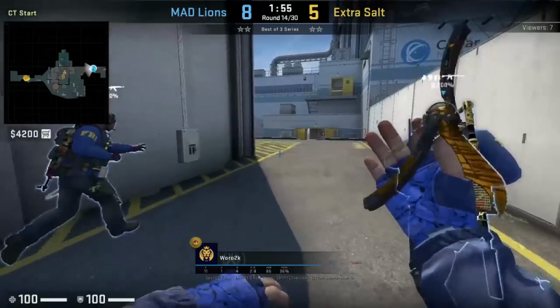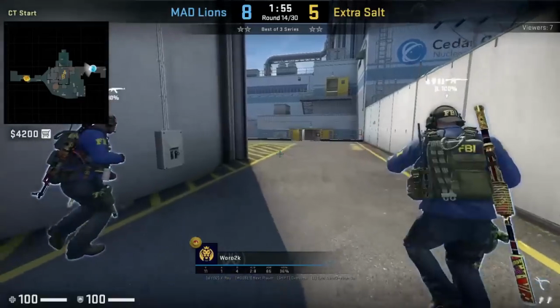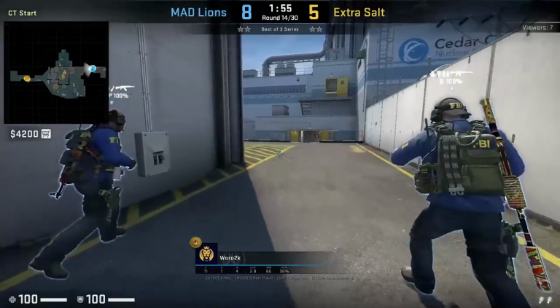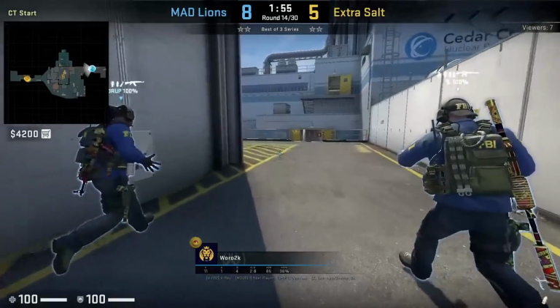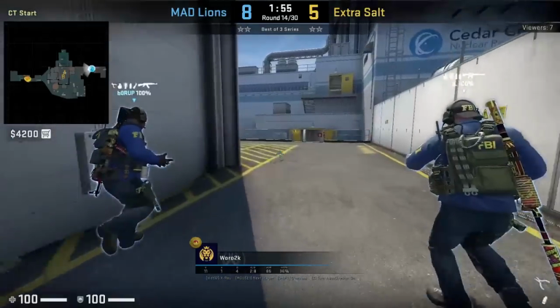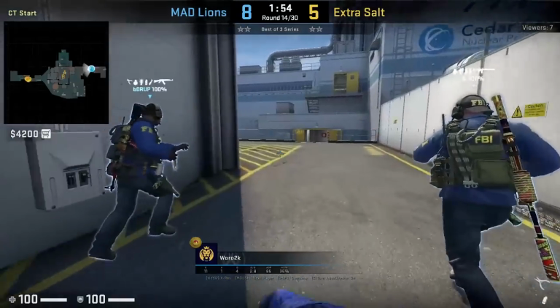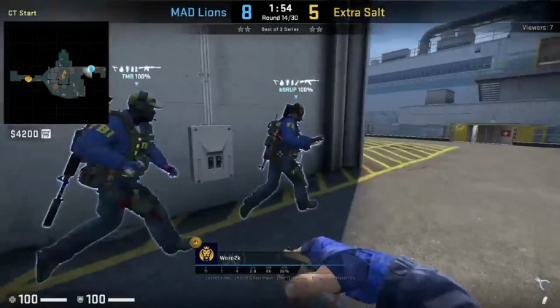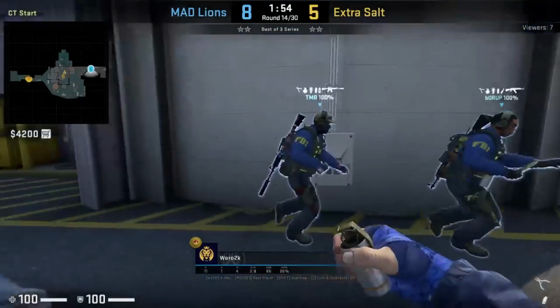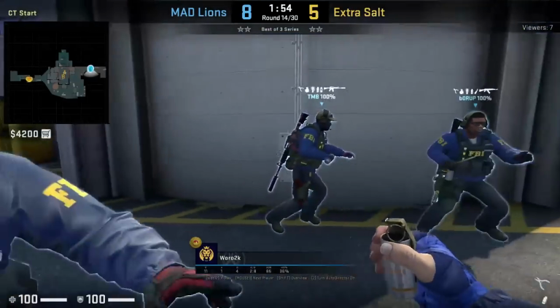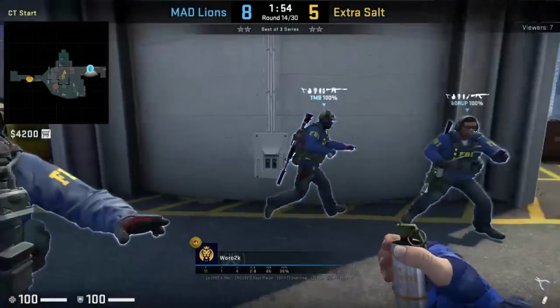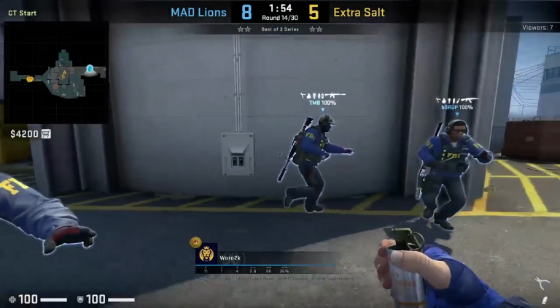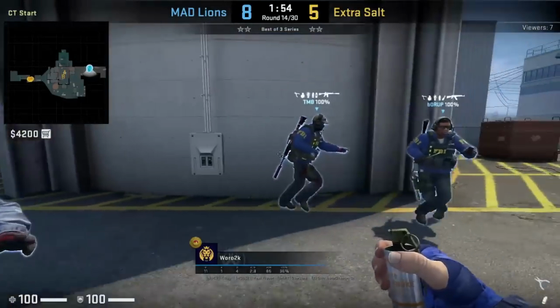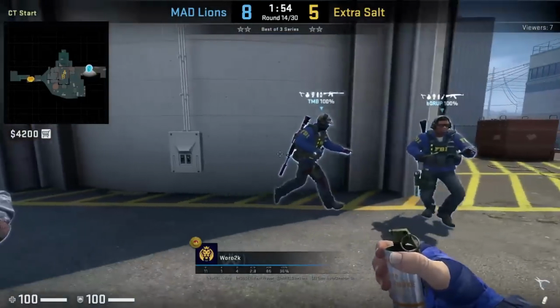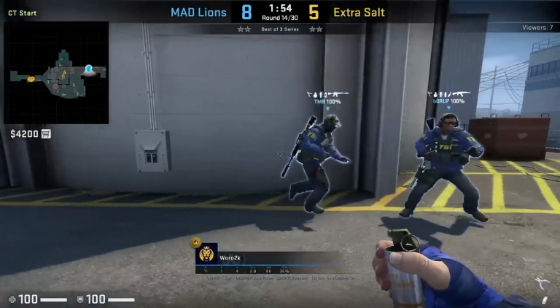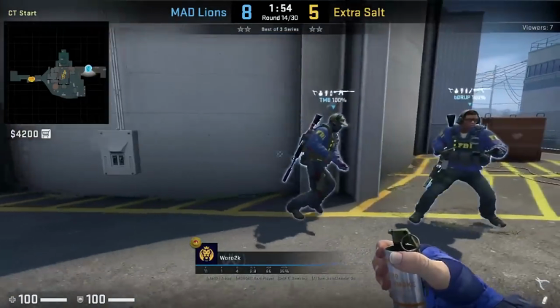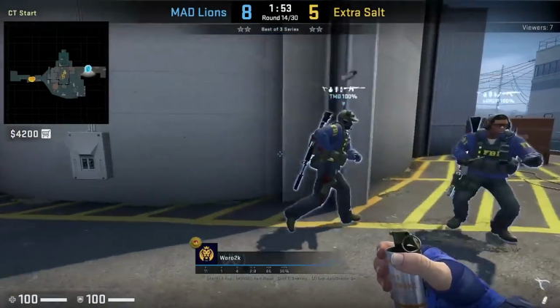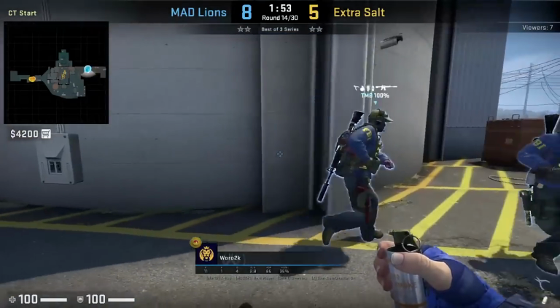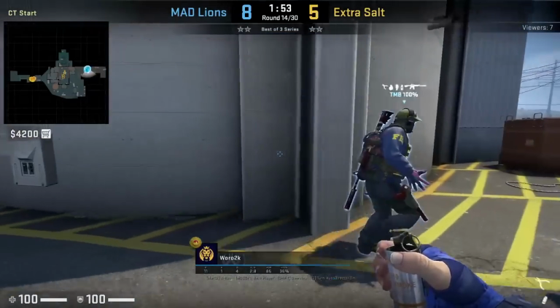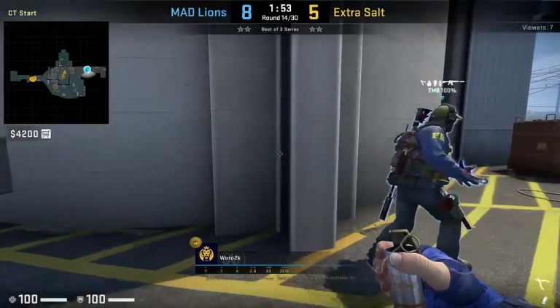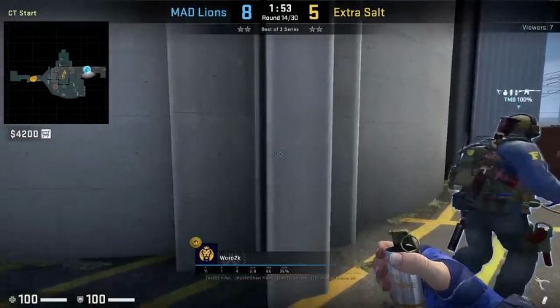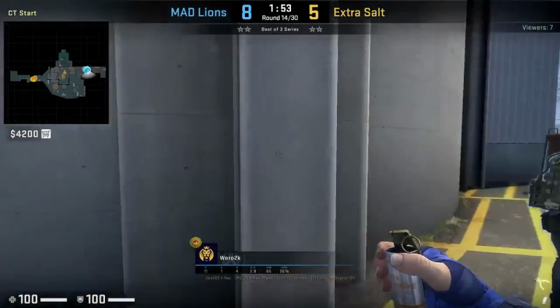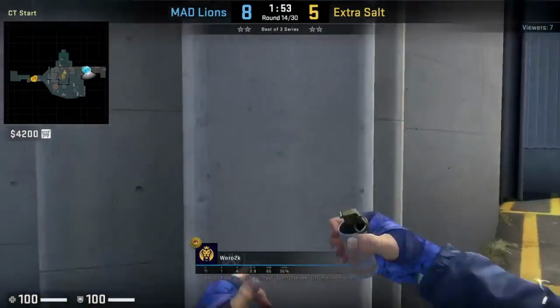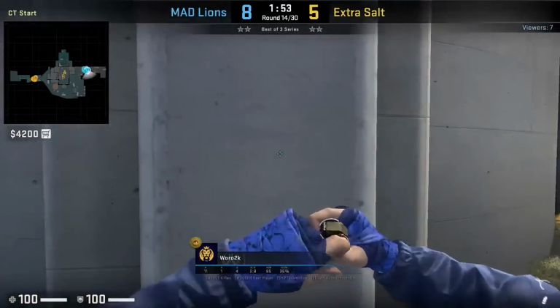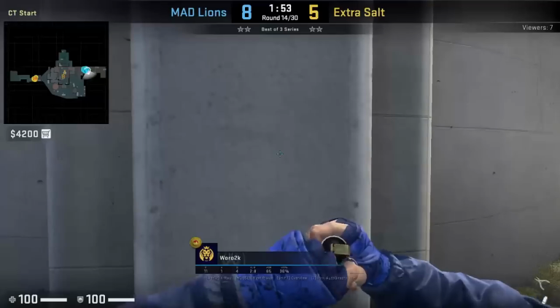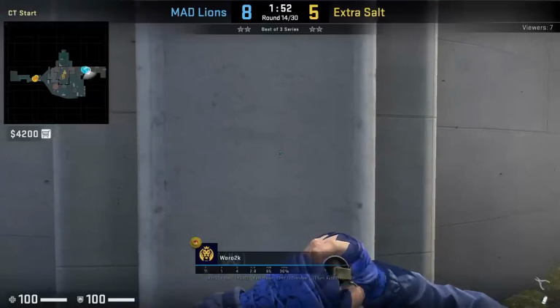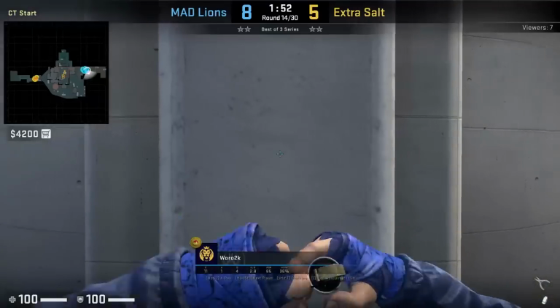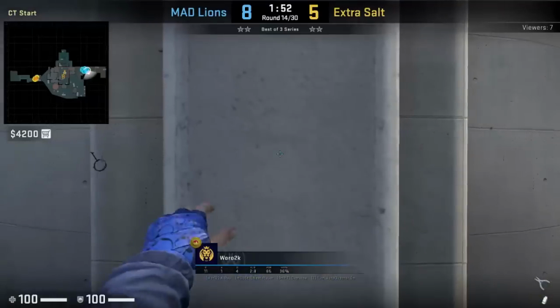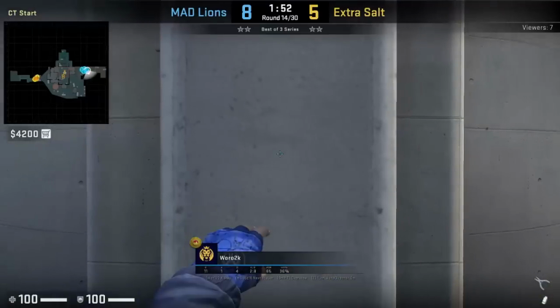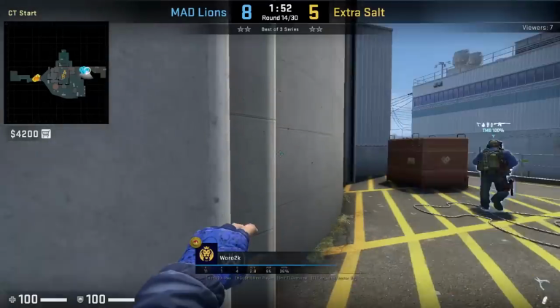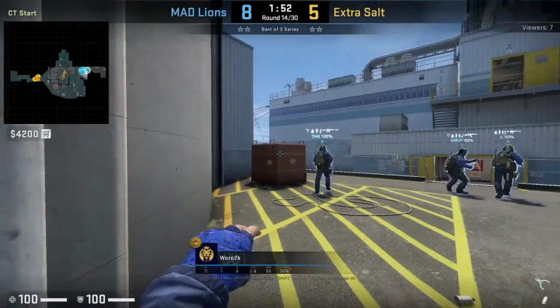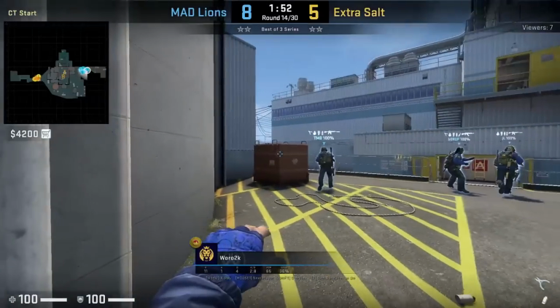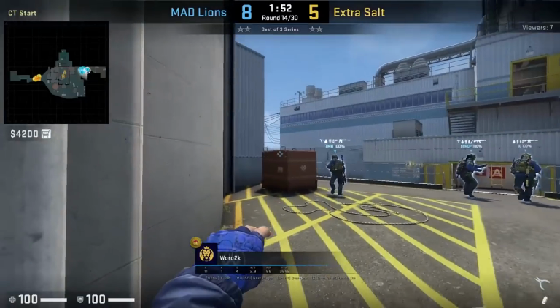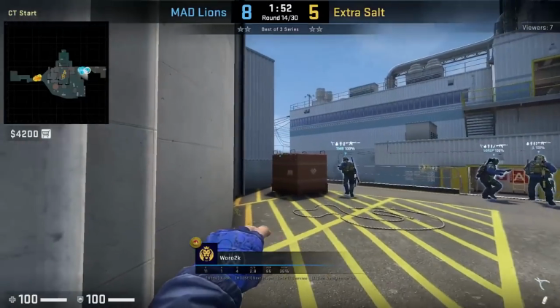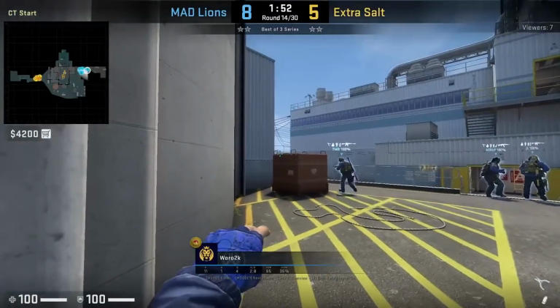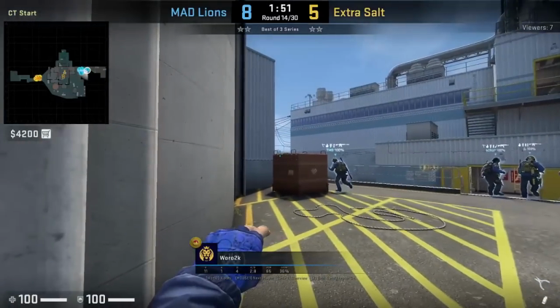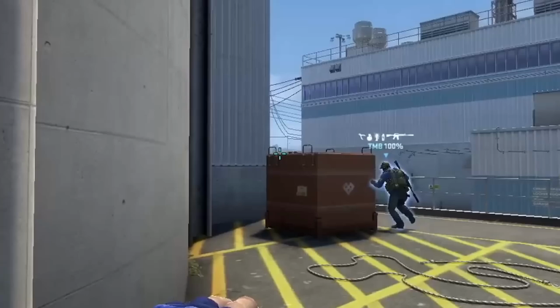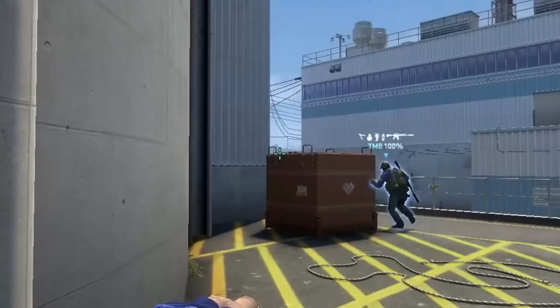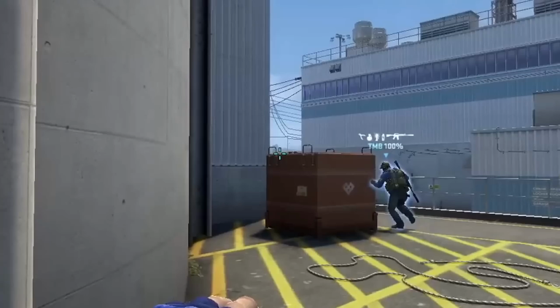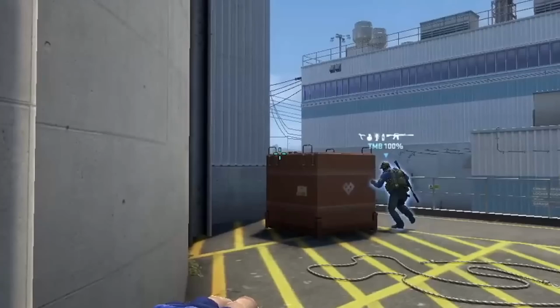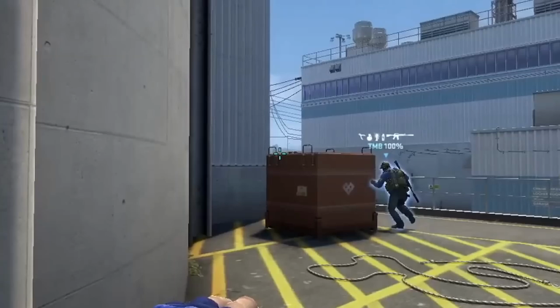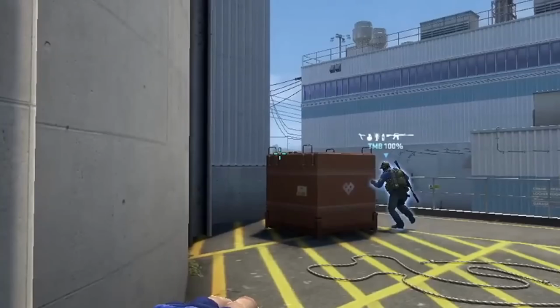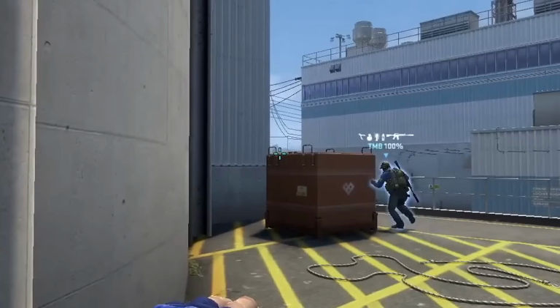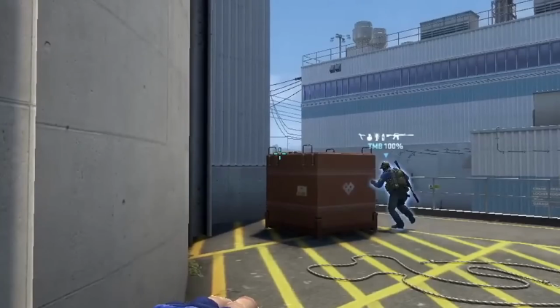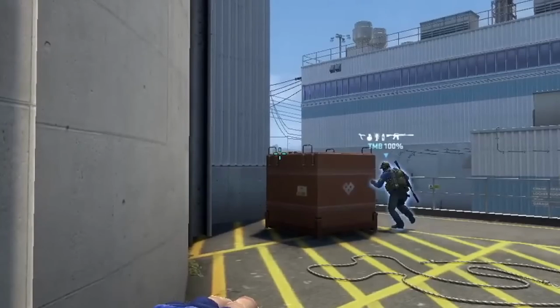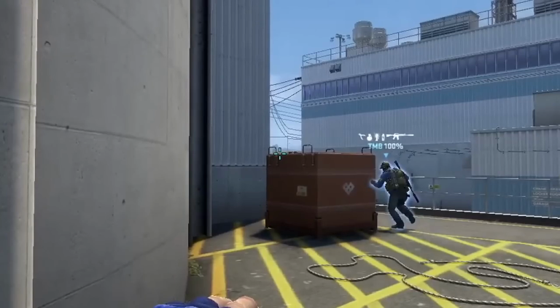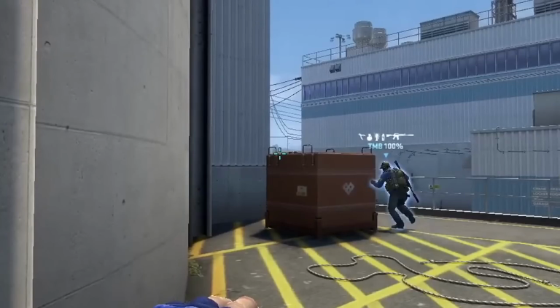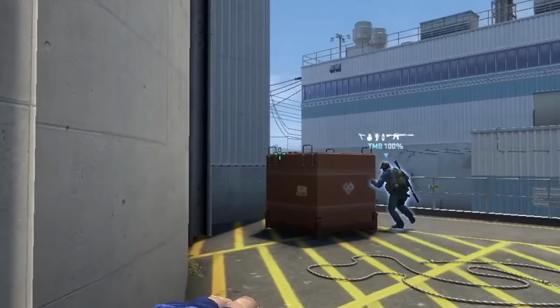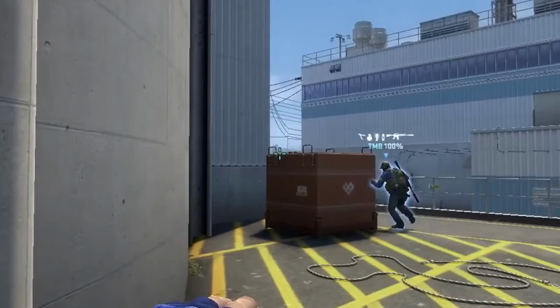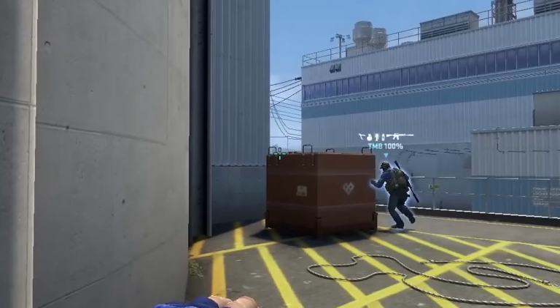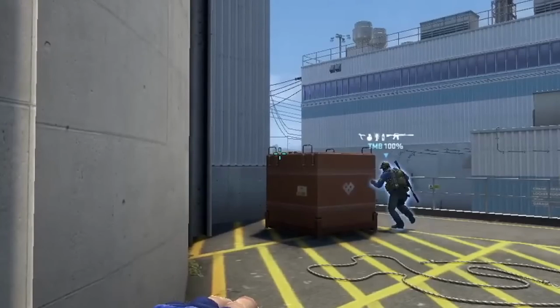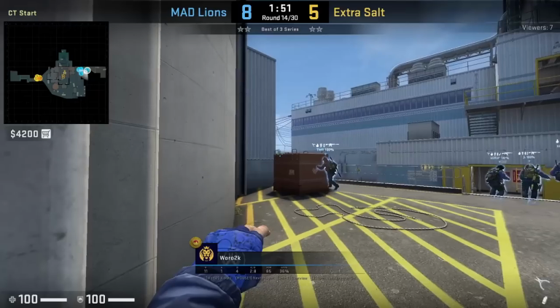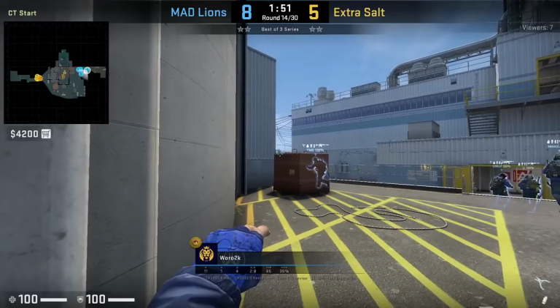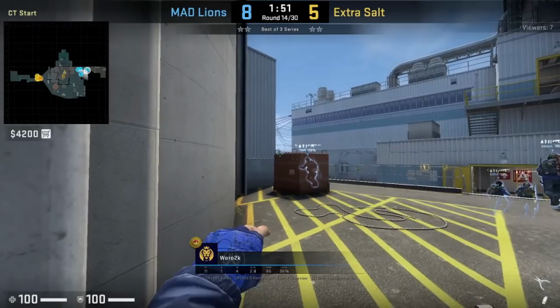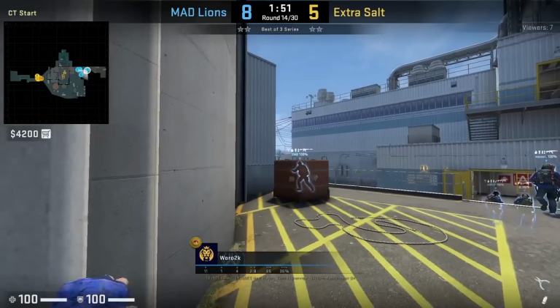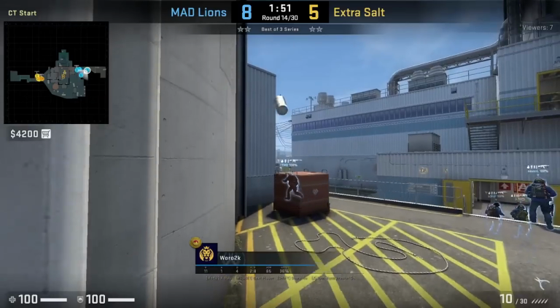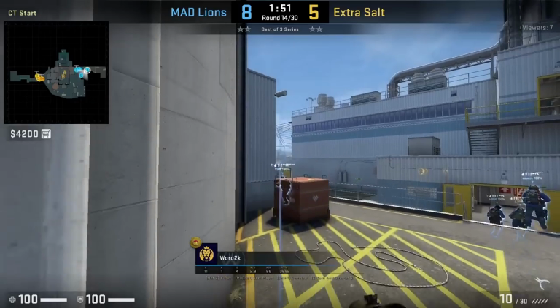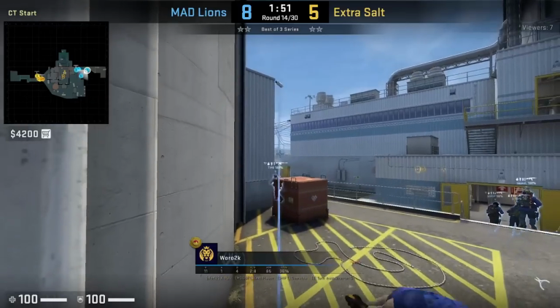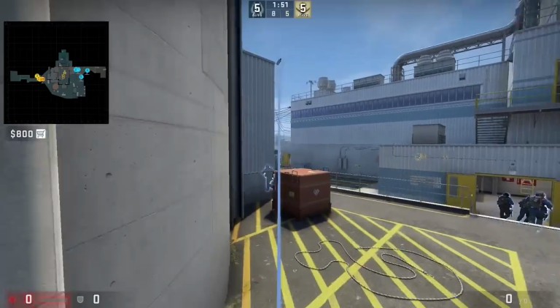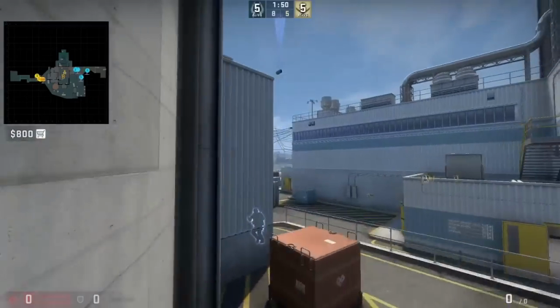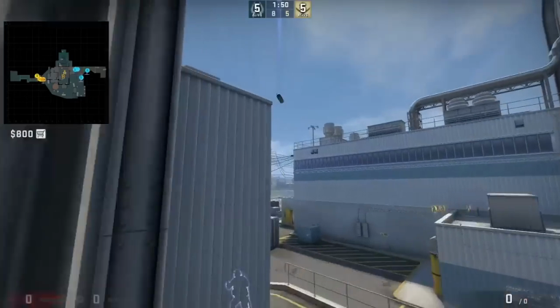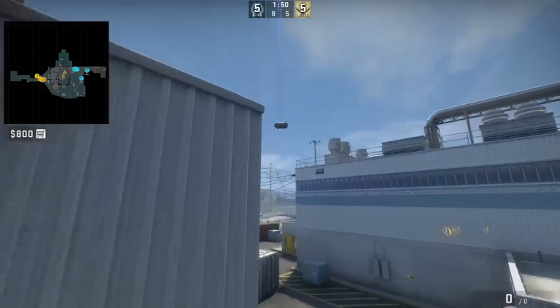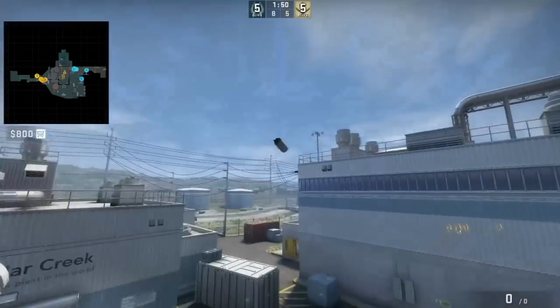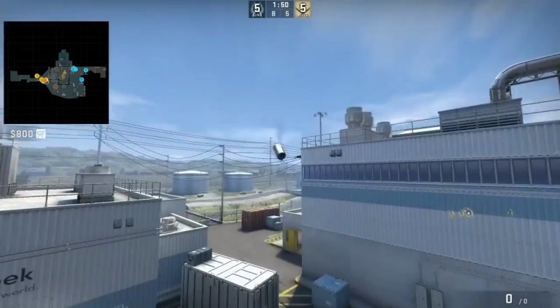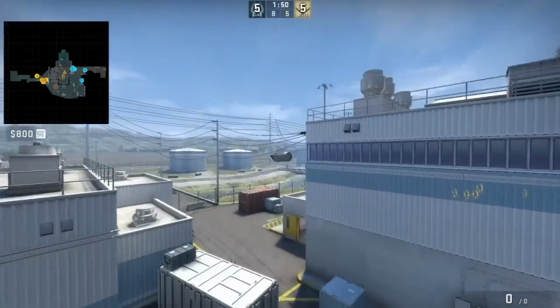War 2K smokes Glaive from outside CT spawn: he positions with this beam, aims at this part of CT red, then jump throw.